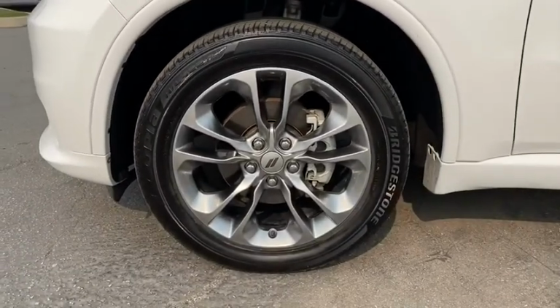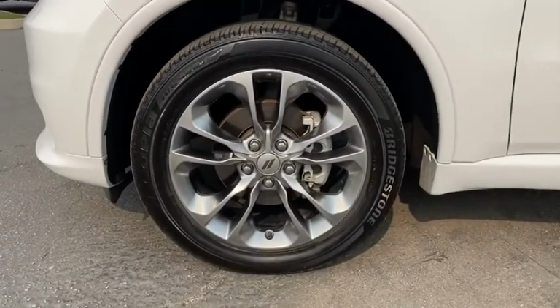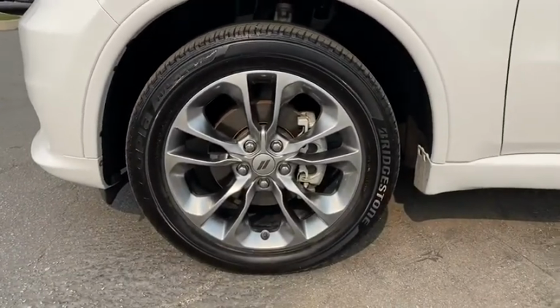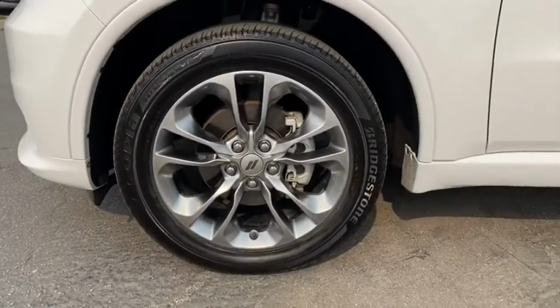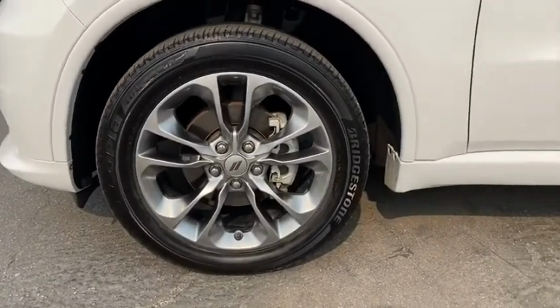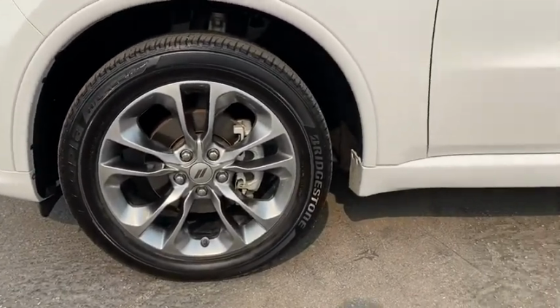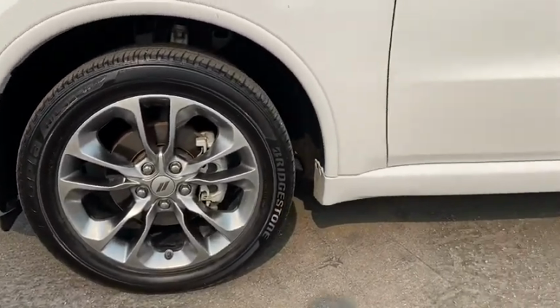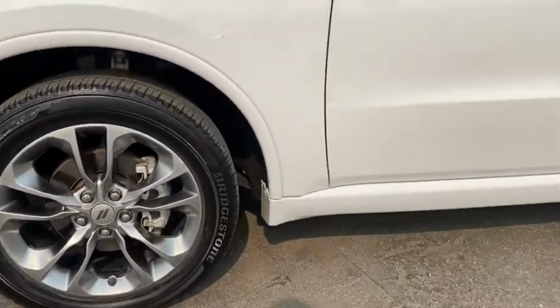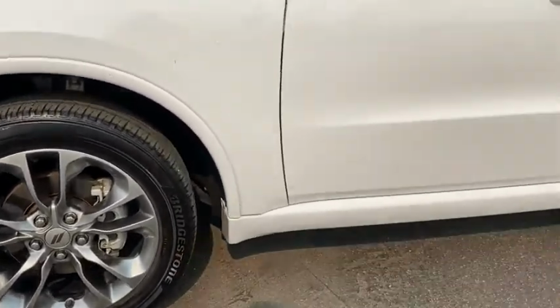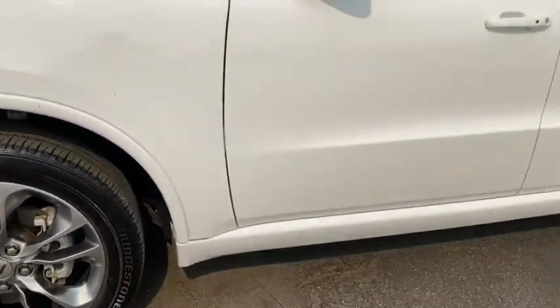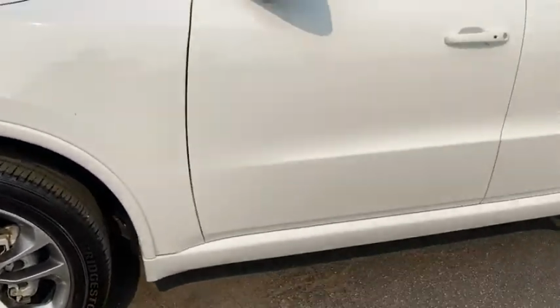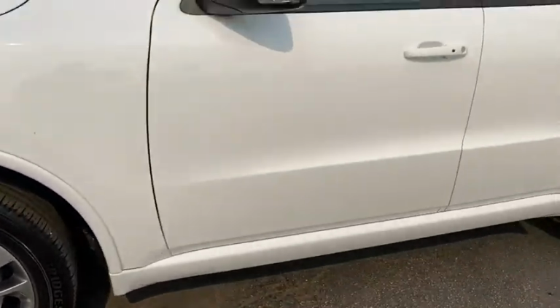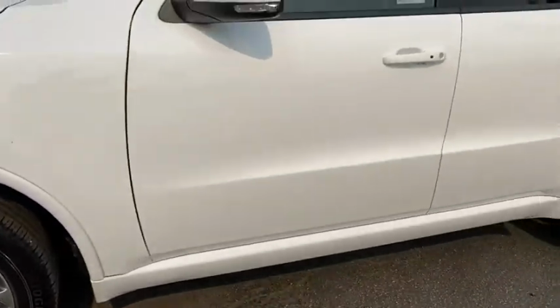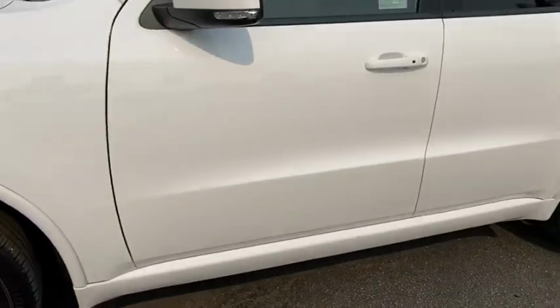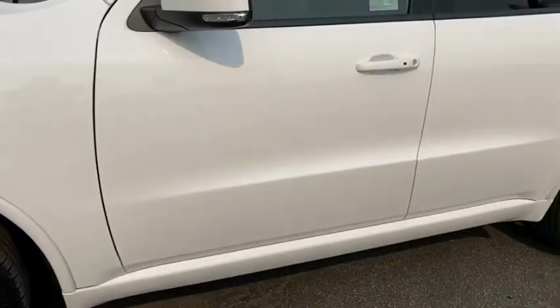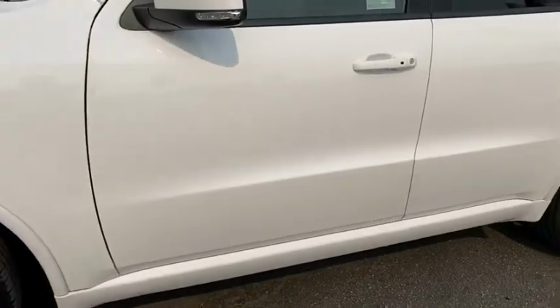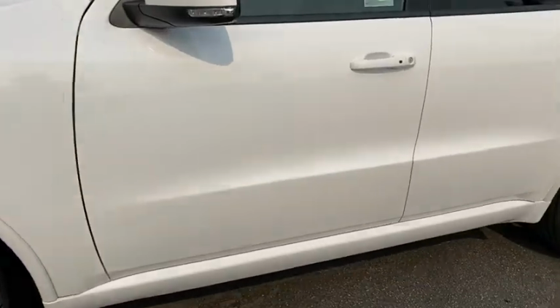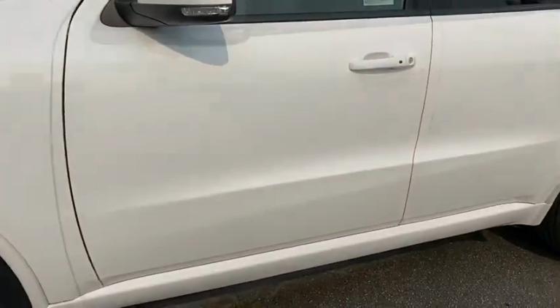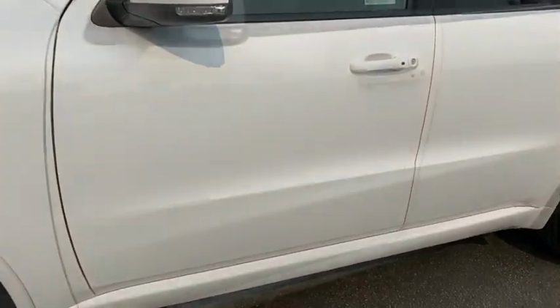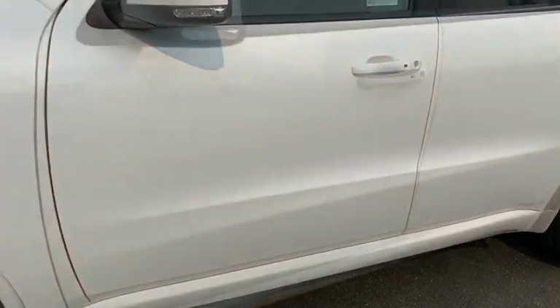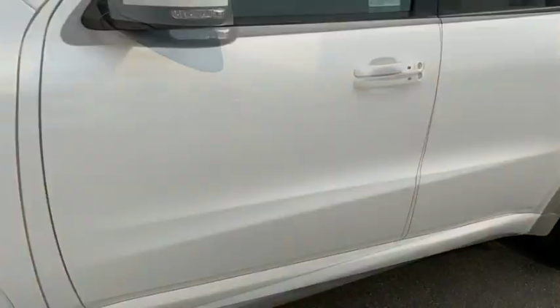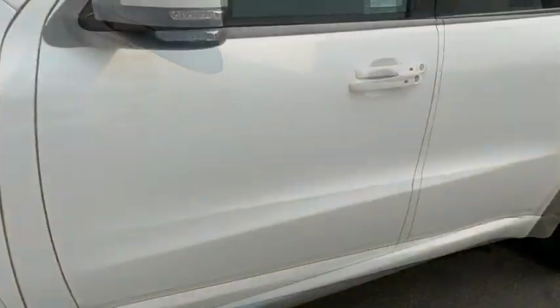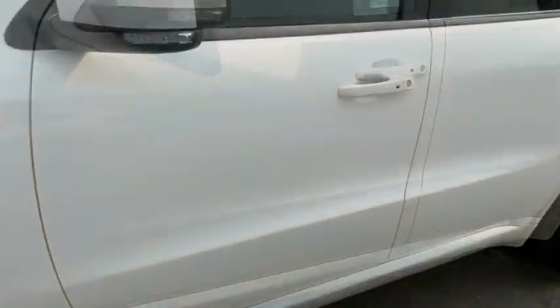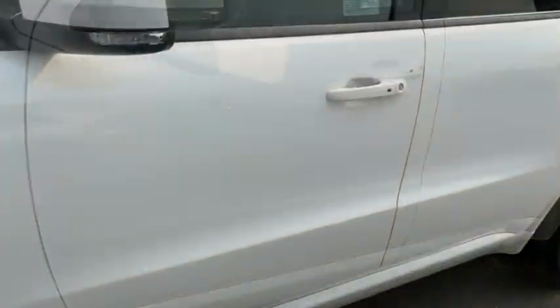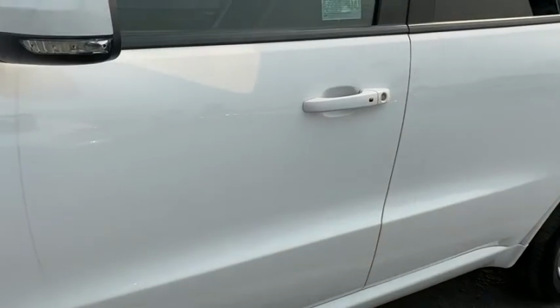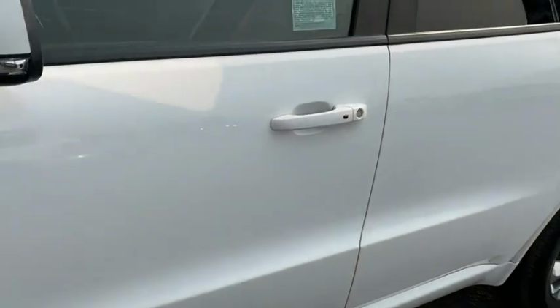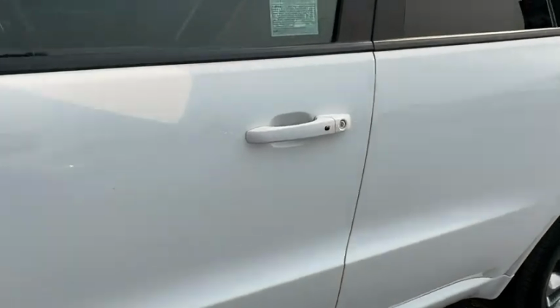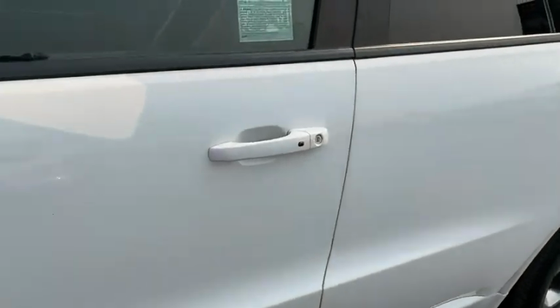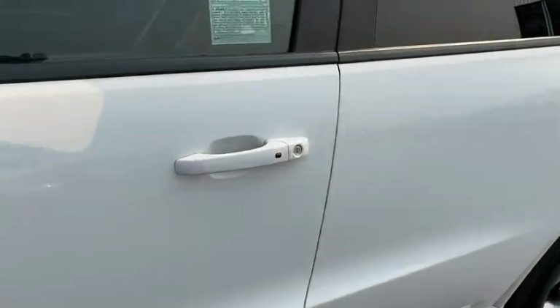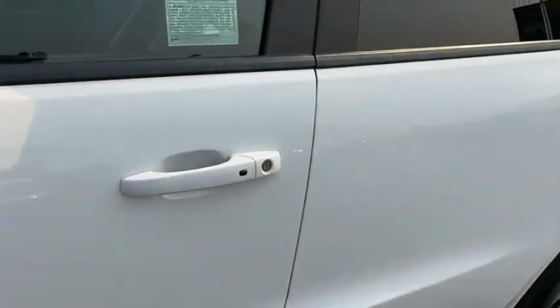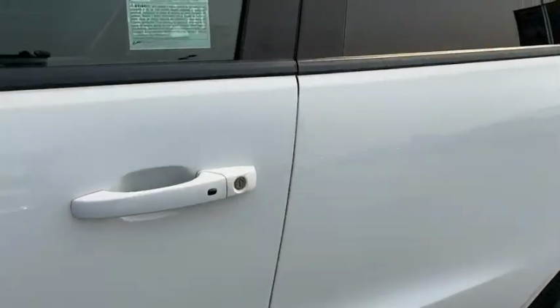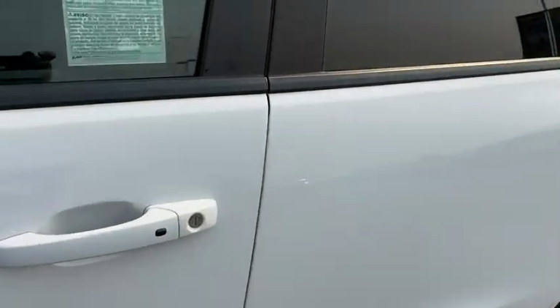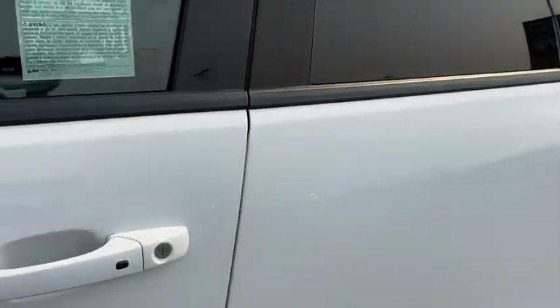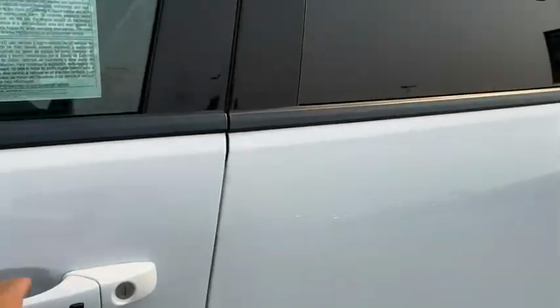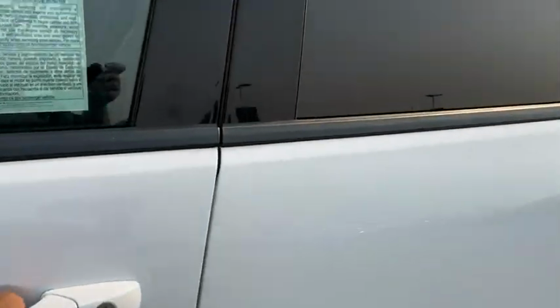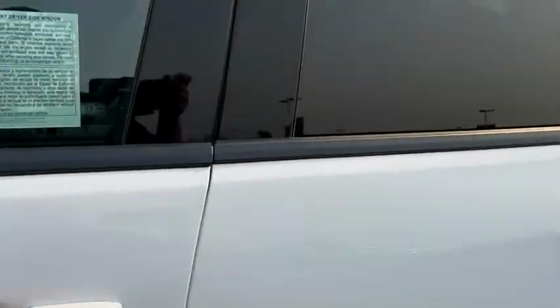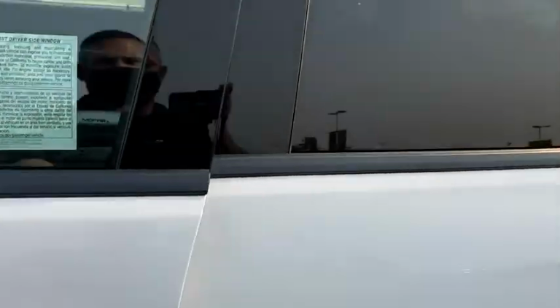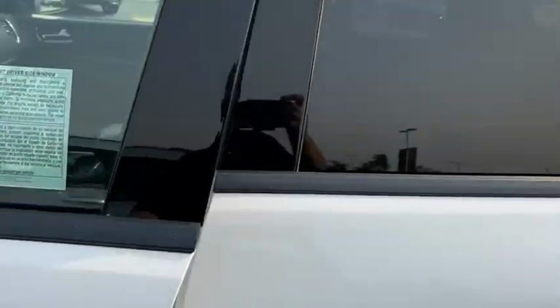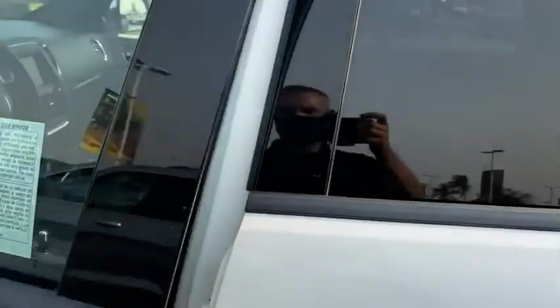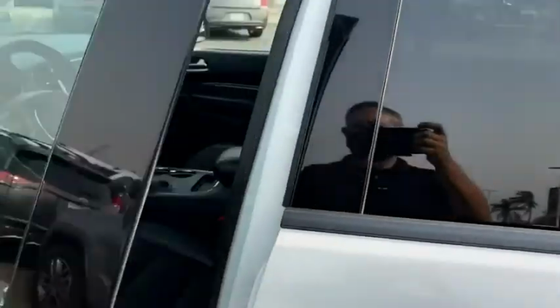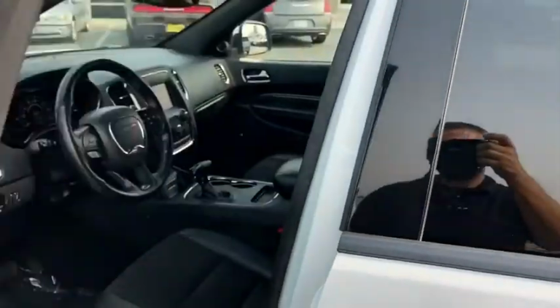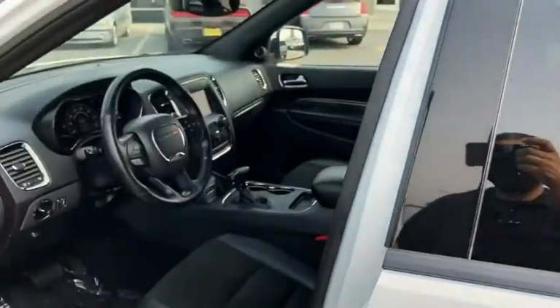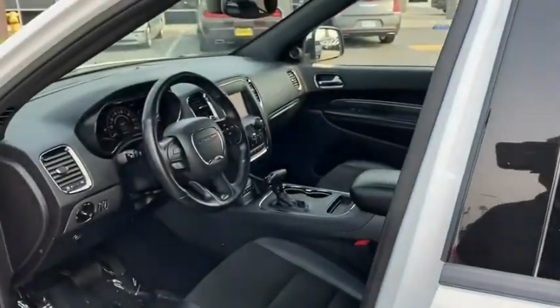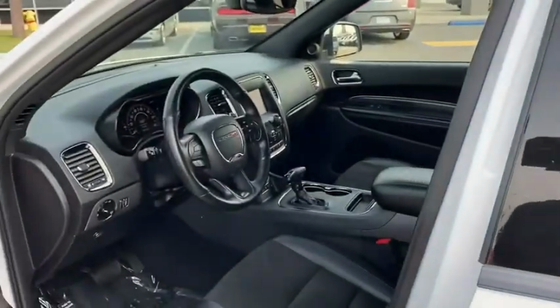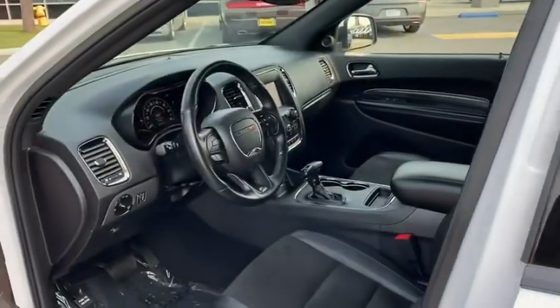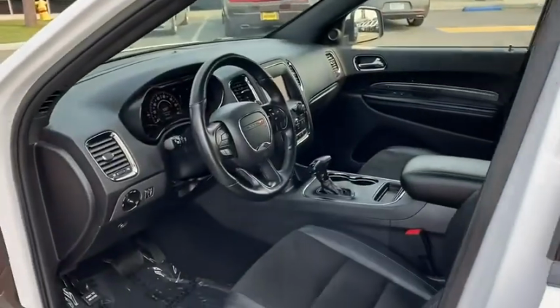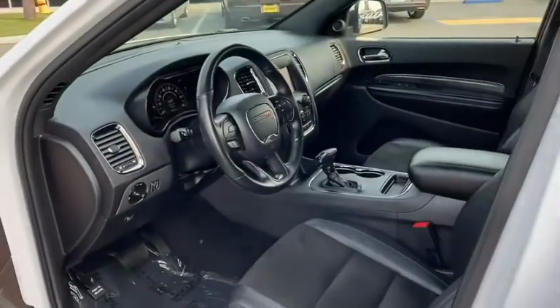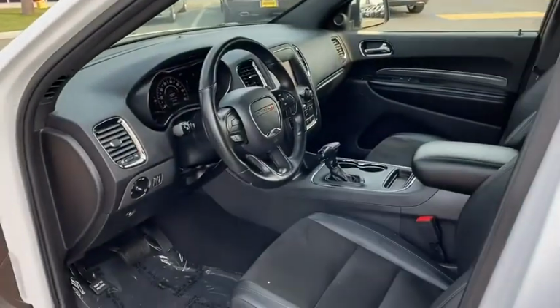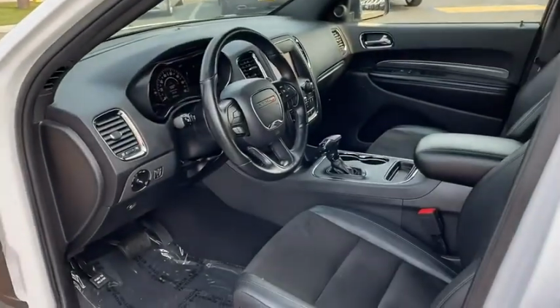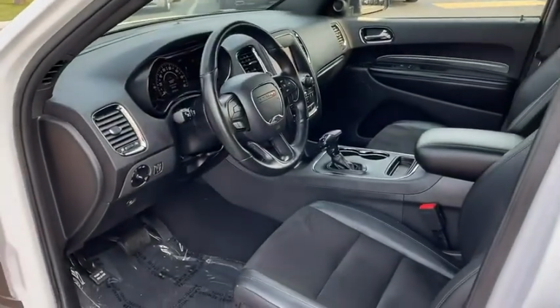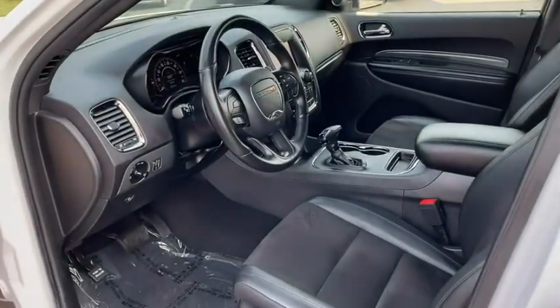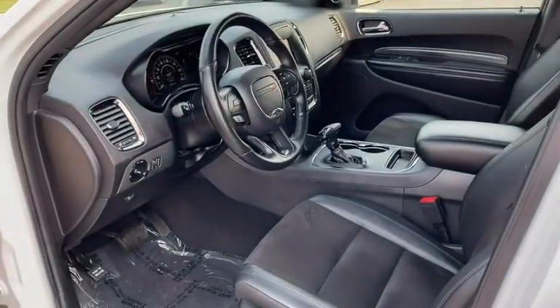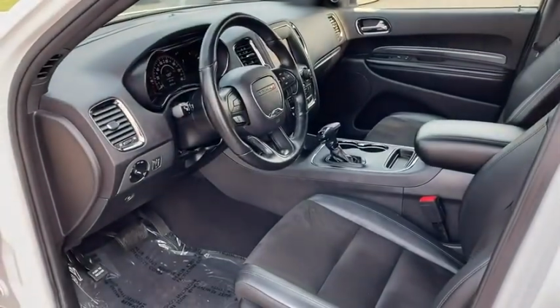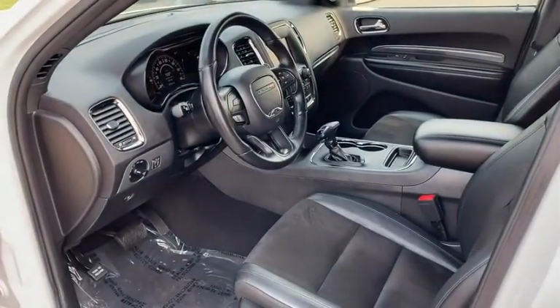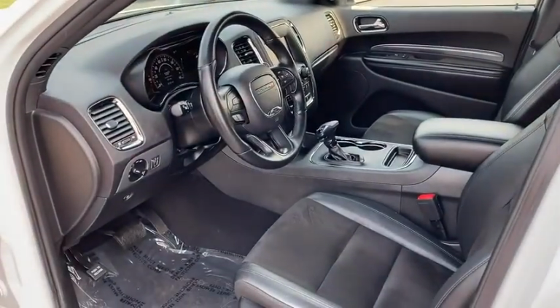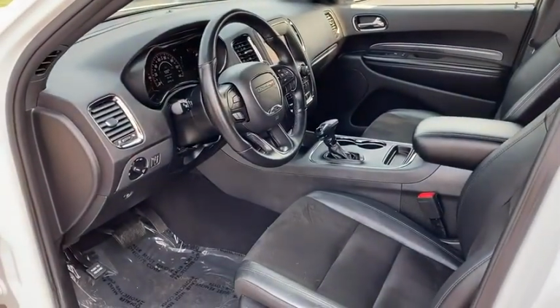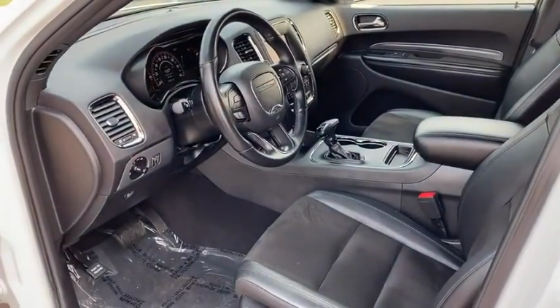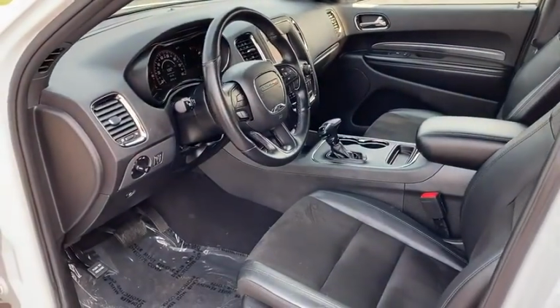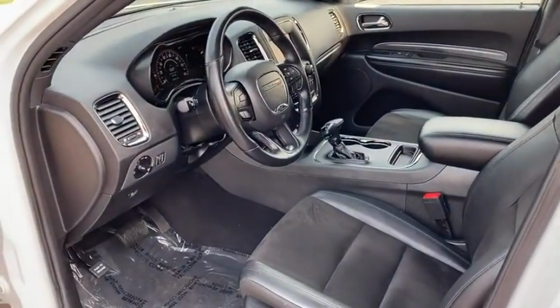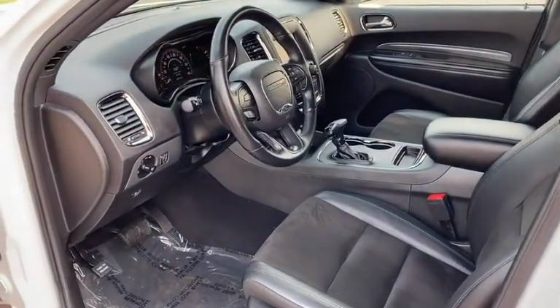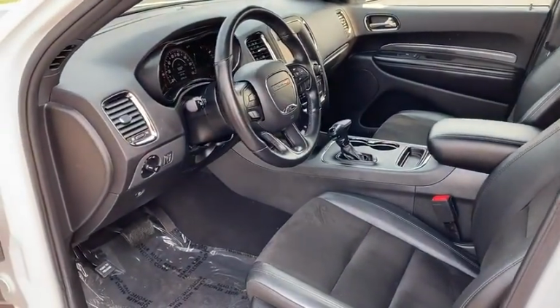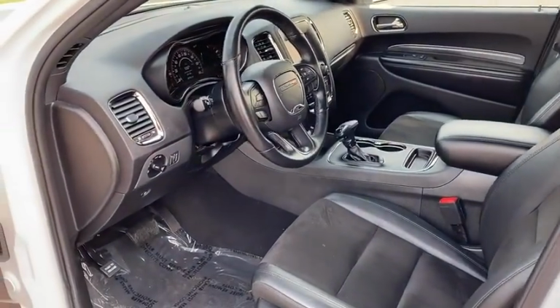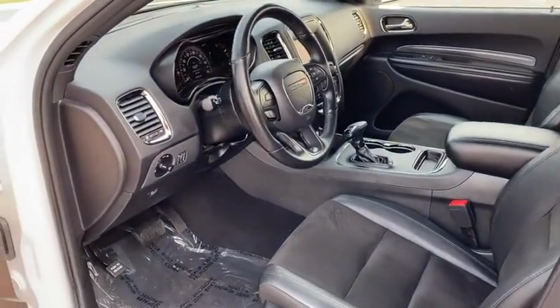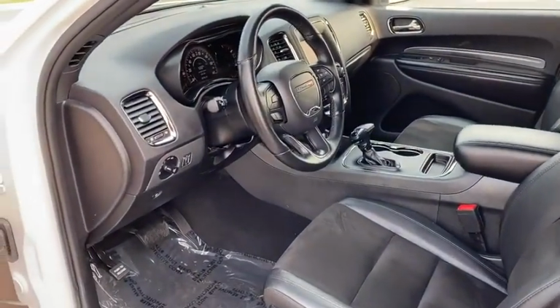Adjustable steering wheel, alloy wheels, power steering, four-wheel disc brakes, keyless start, cruise control, aluminum wheels.